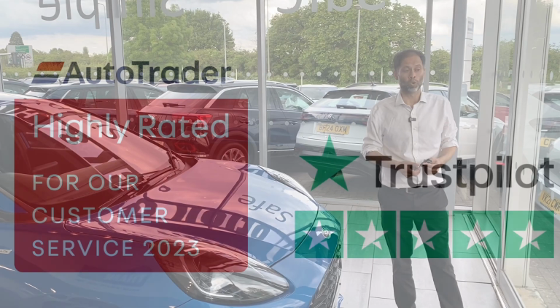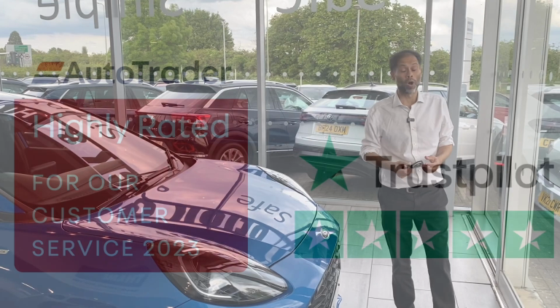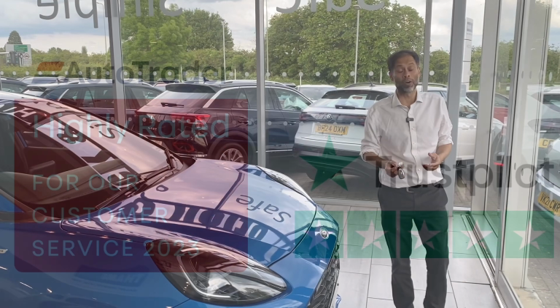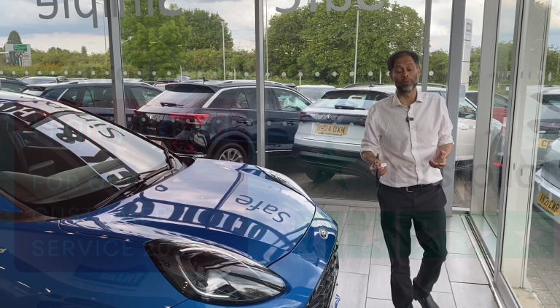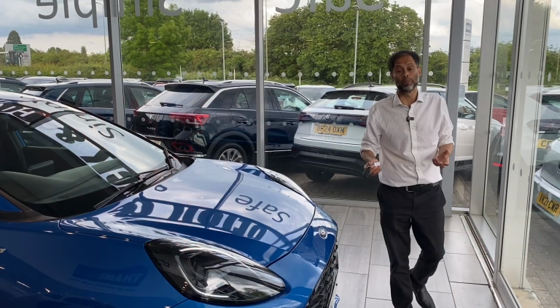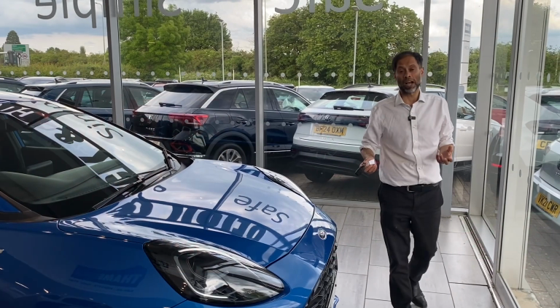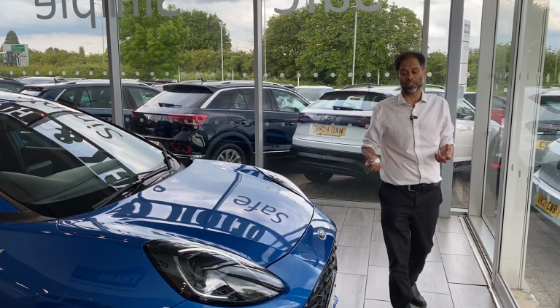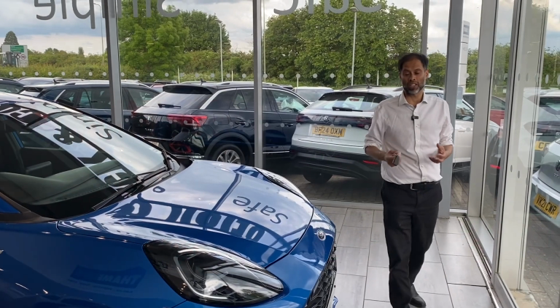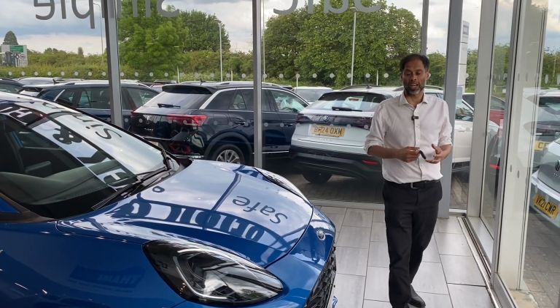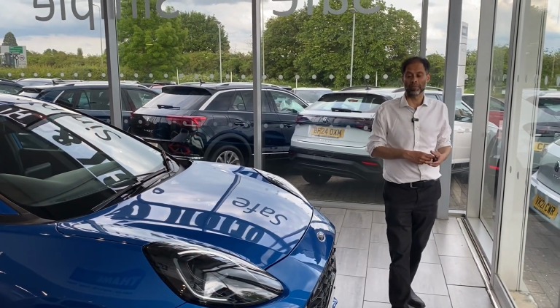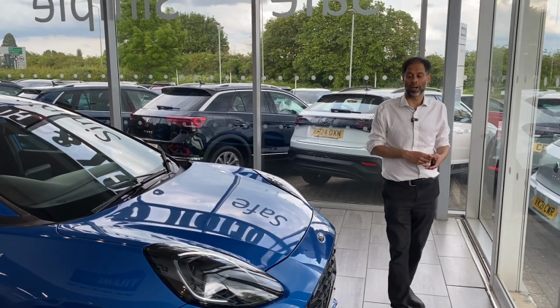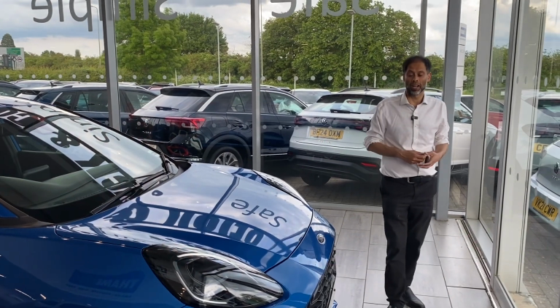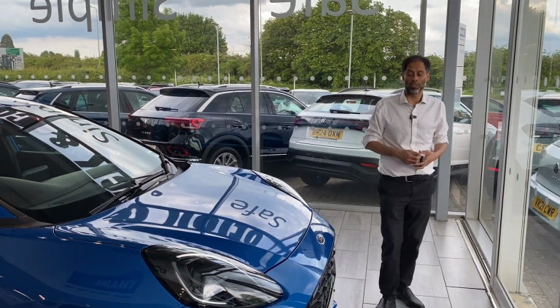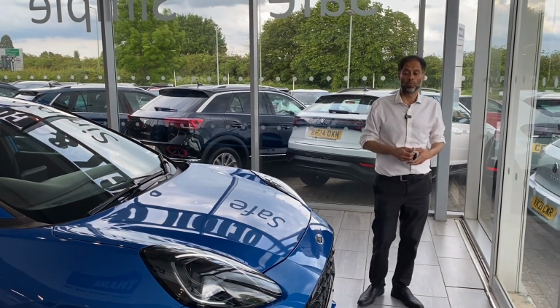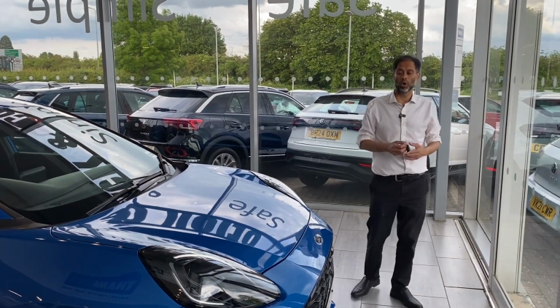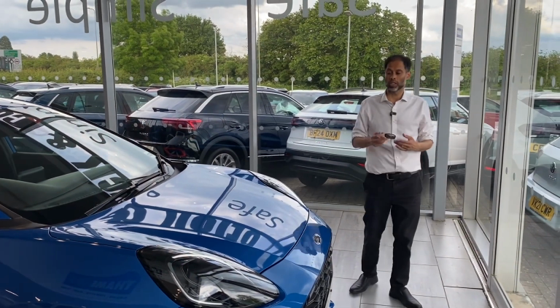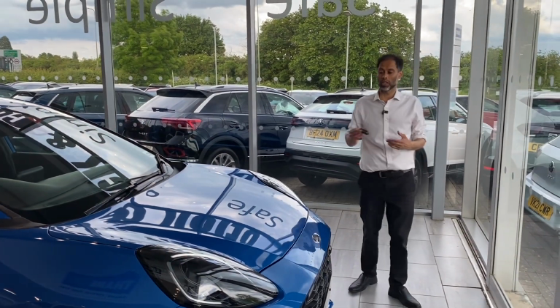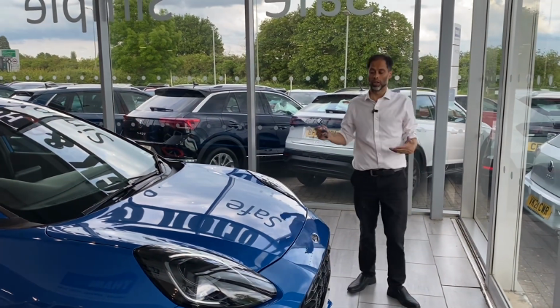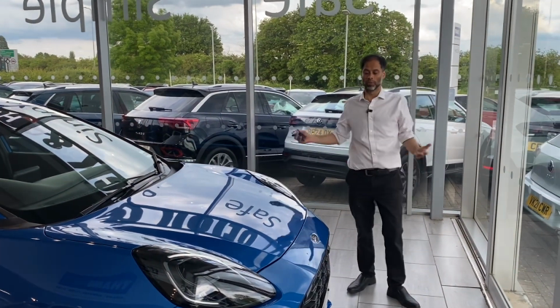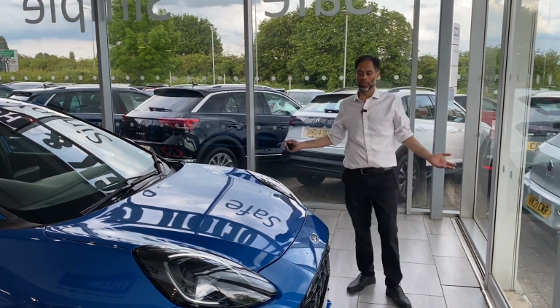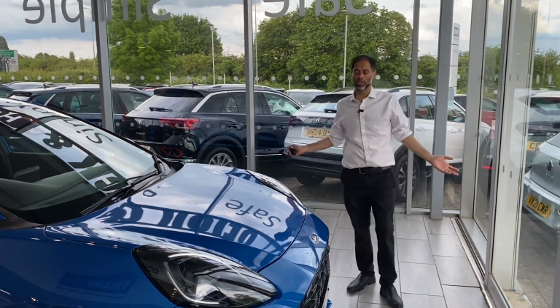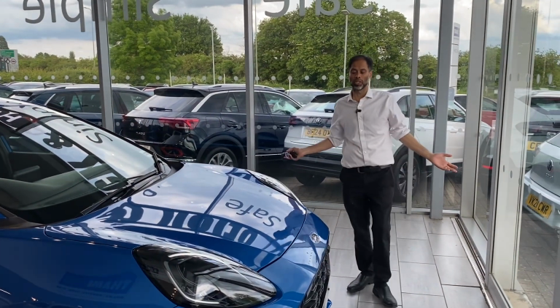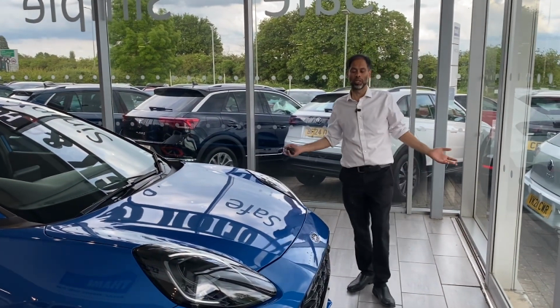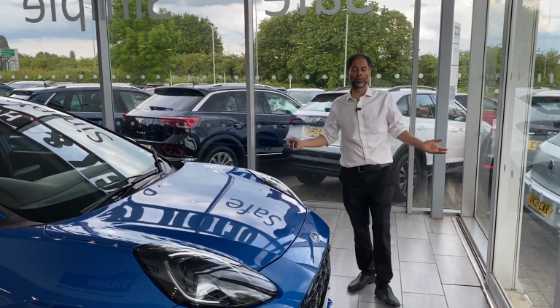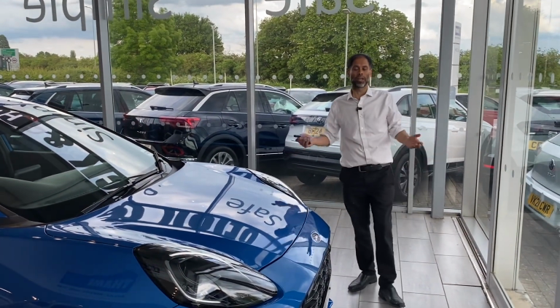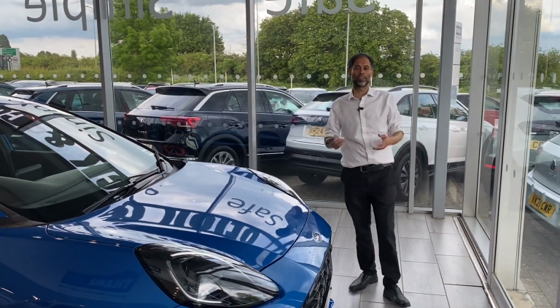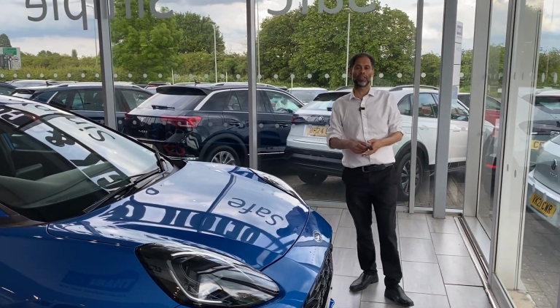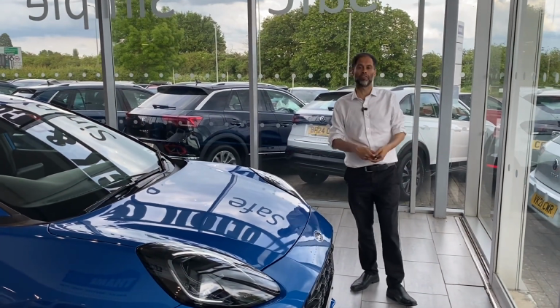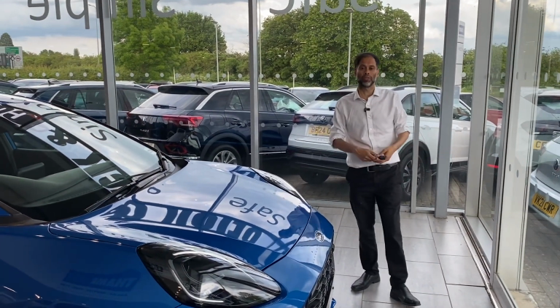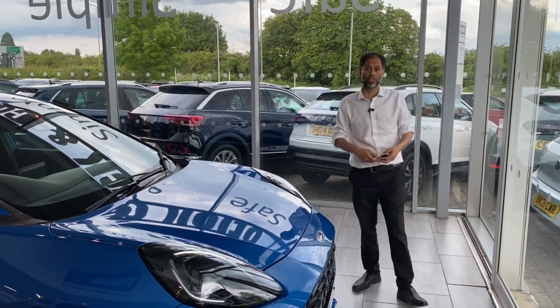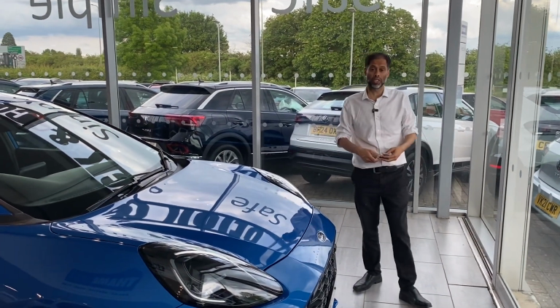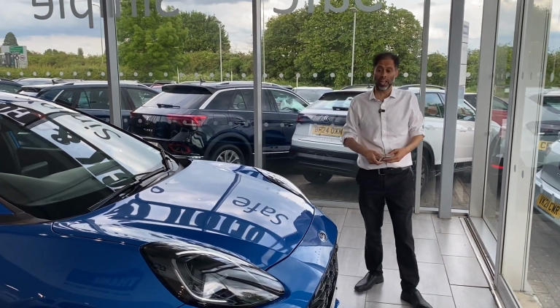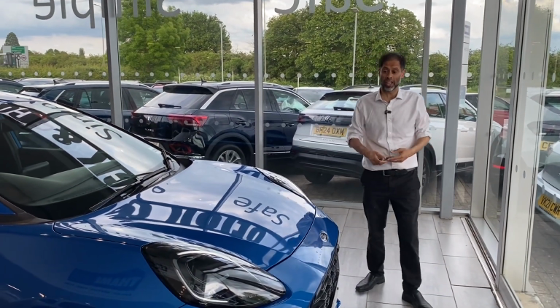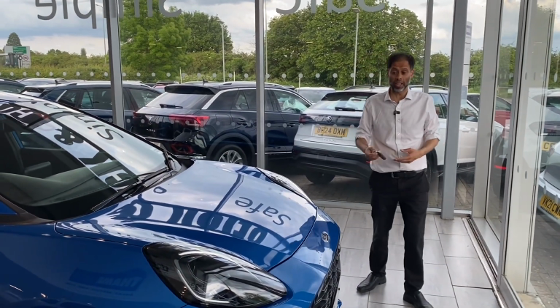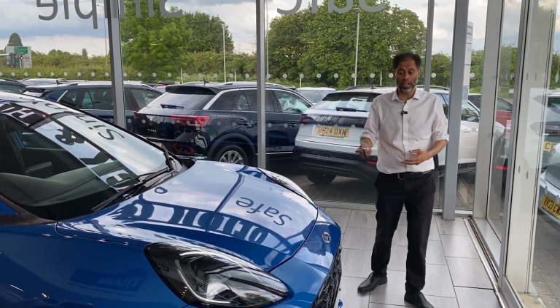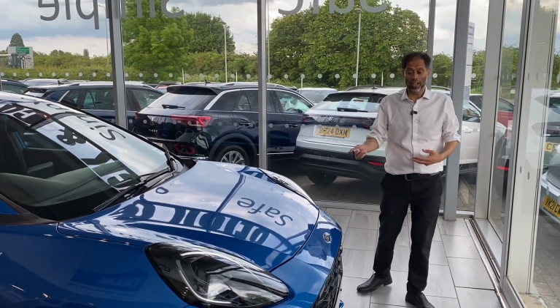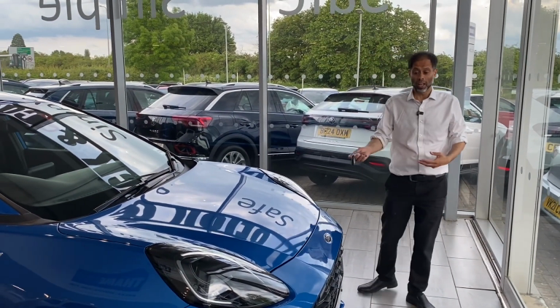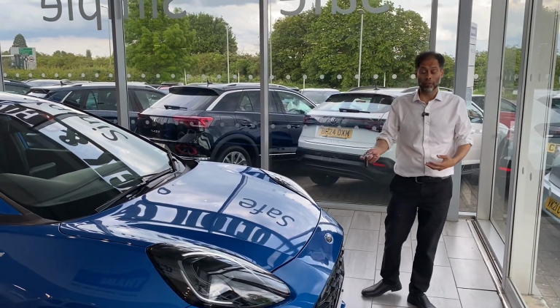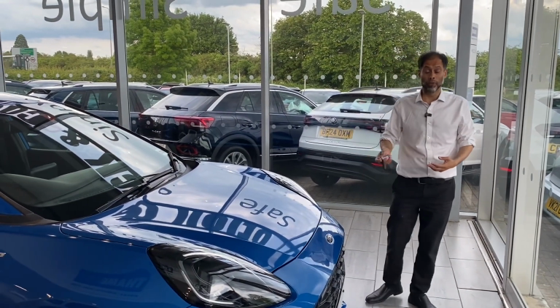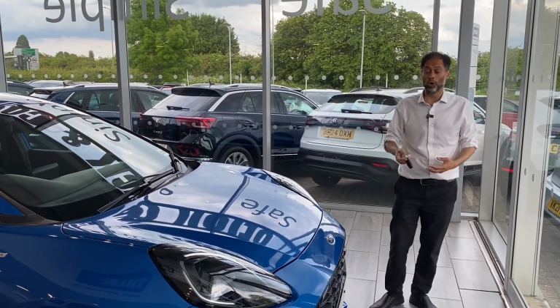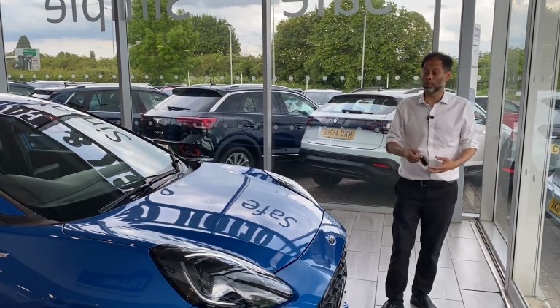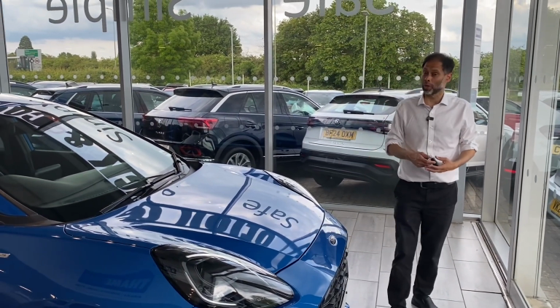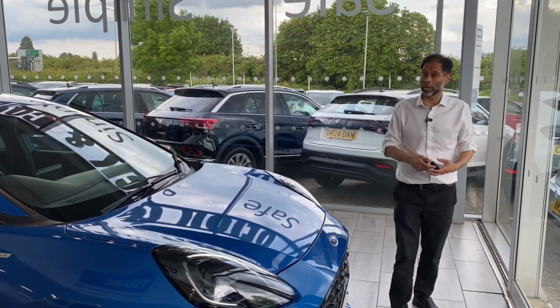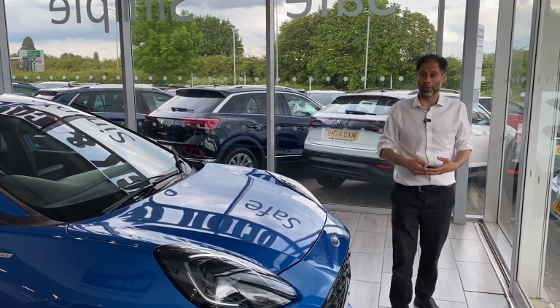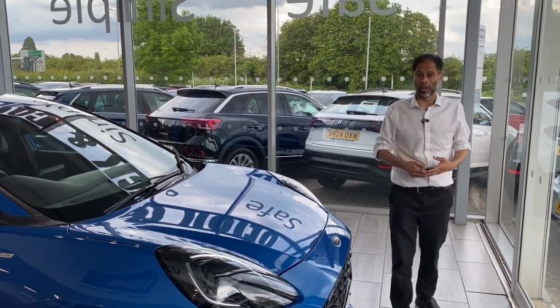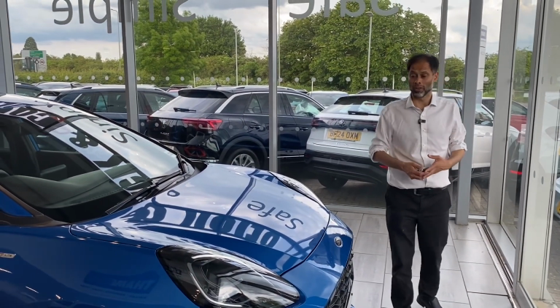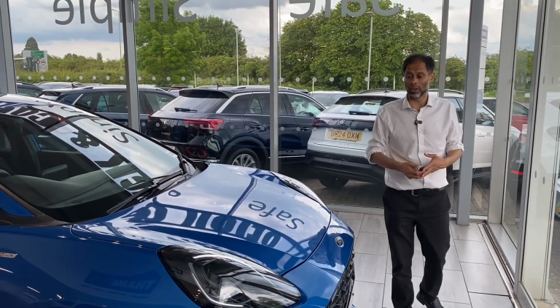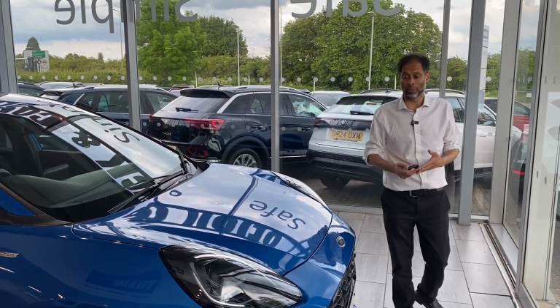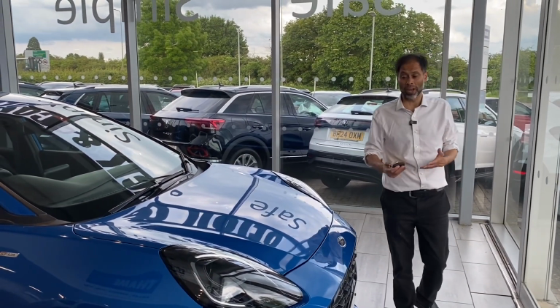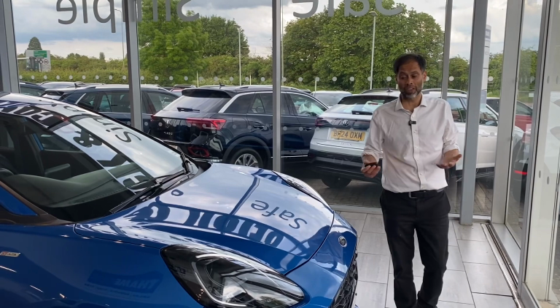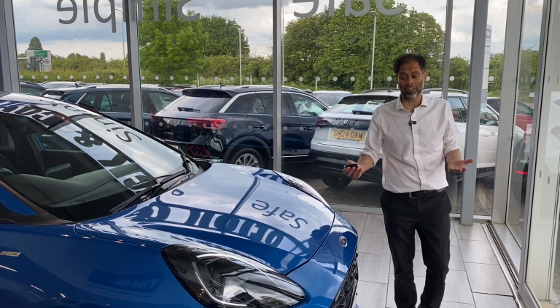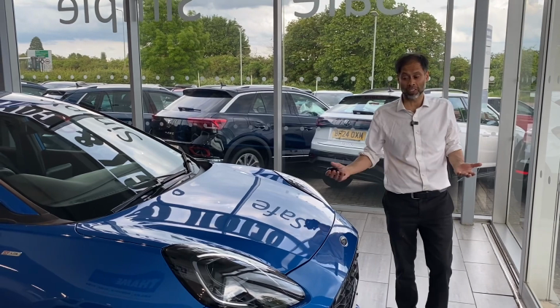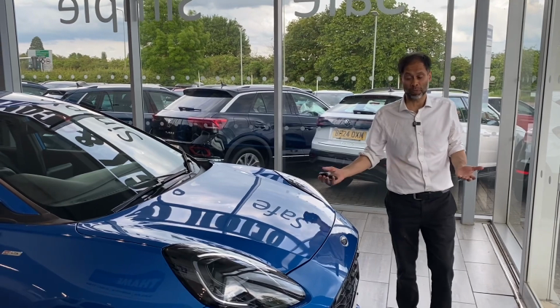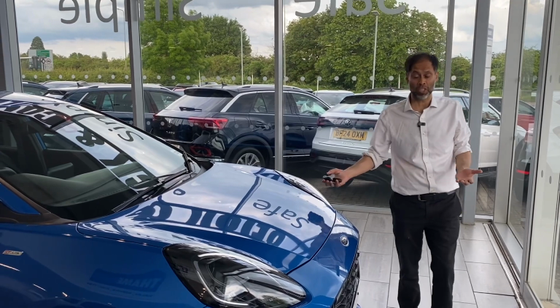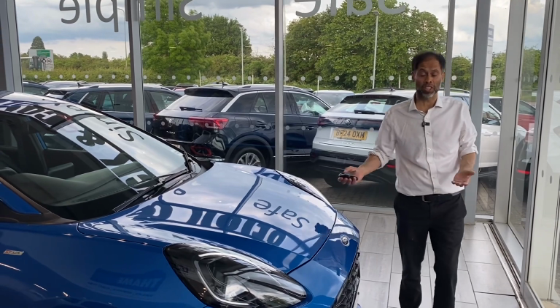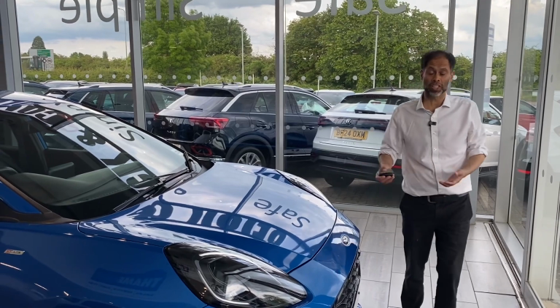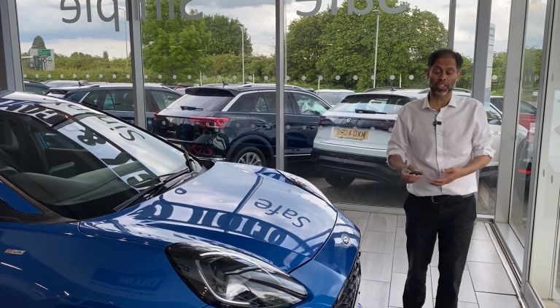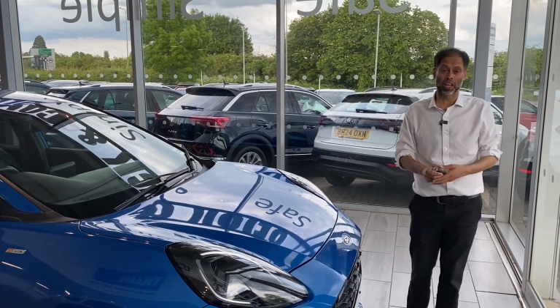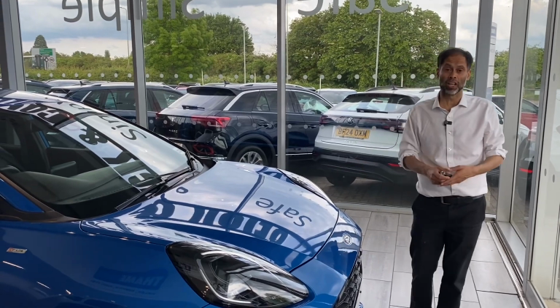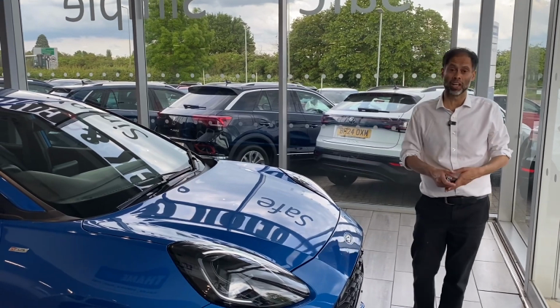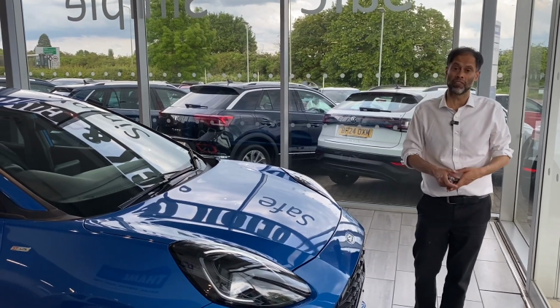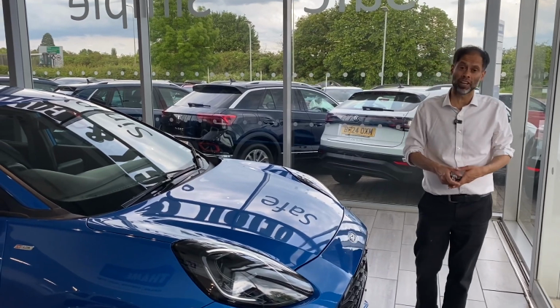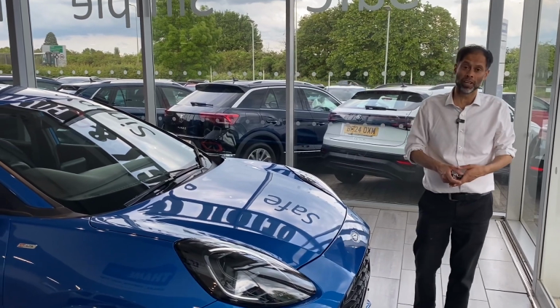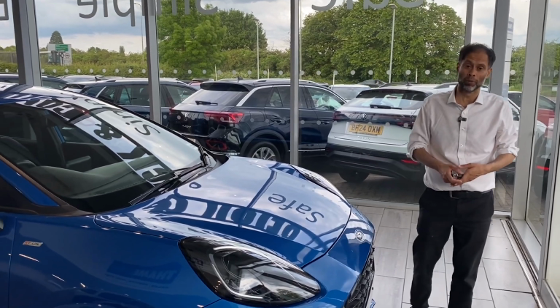Welcome back to Thame Cars. What an opportunity we have here for you today — a Ford Puma. Not many of them, especially in this colour, available.